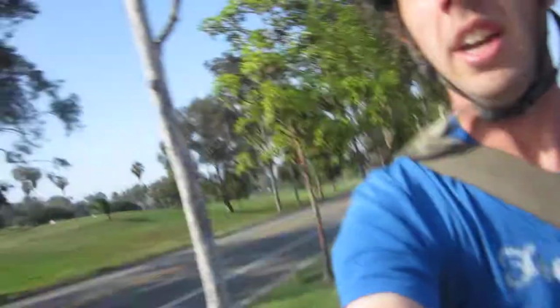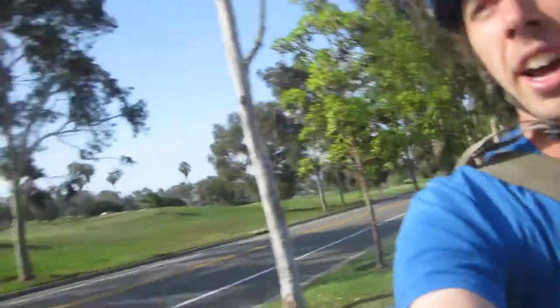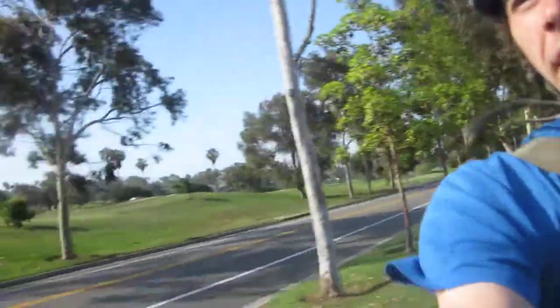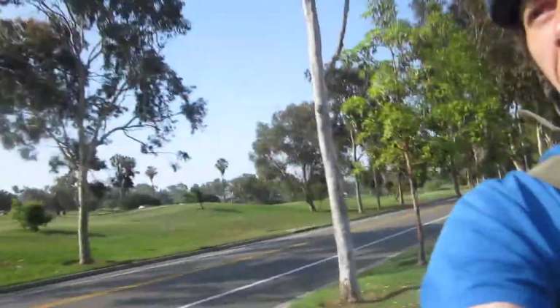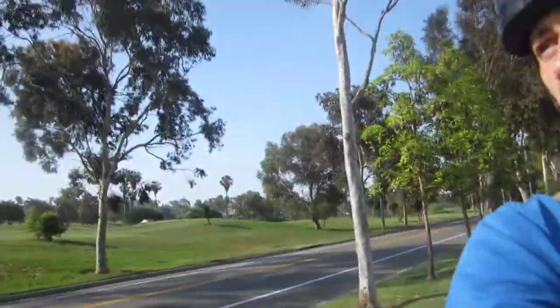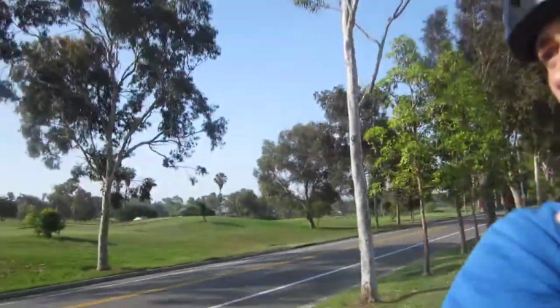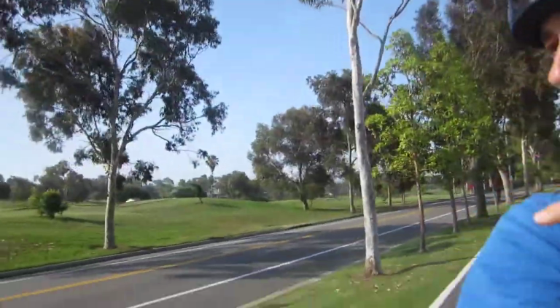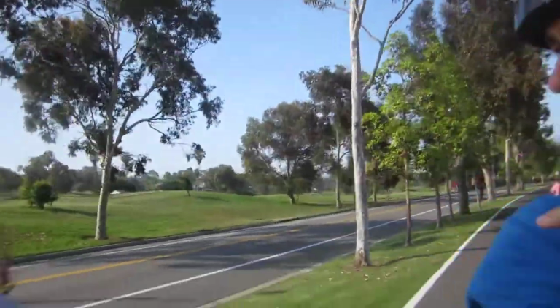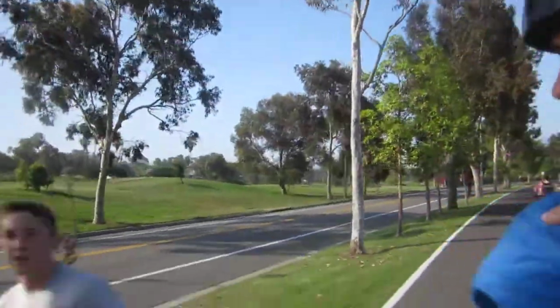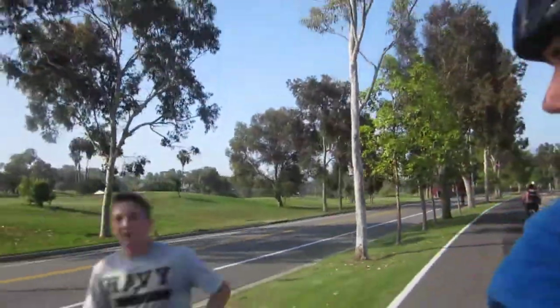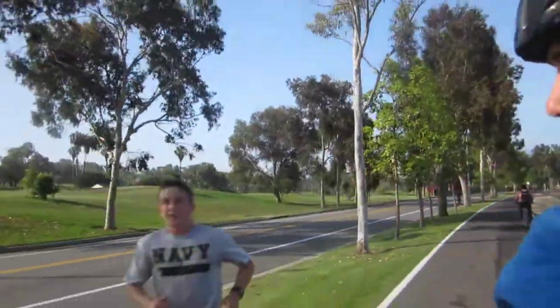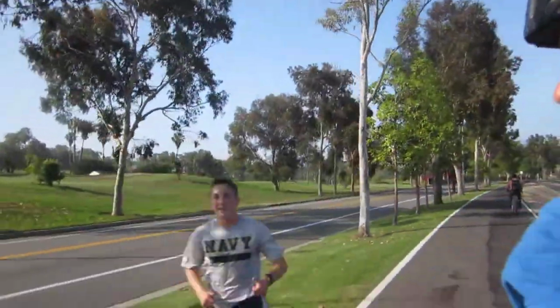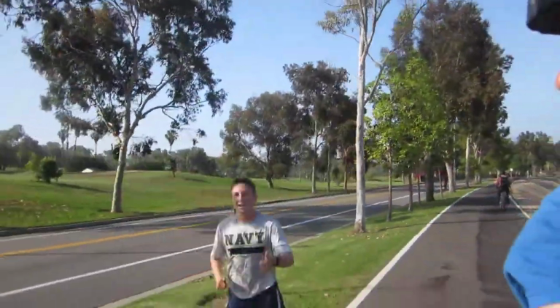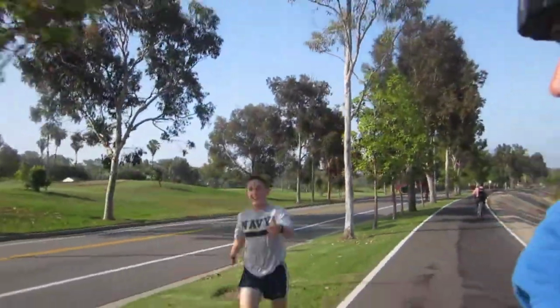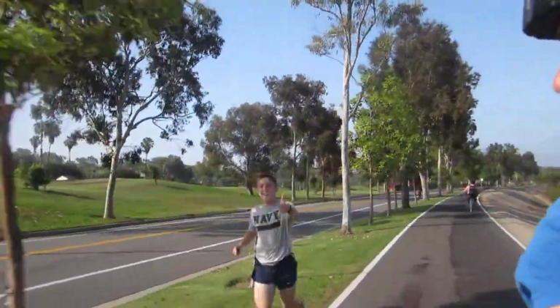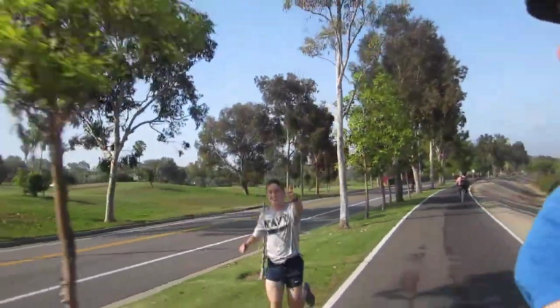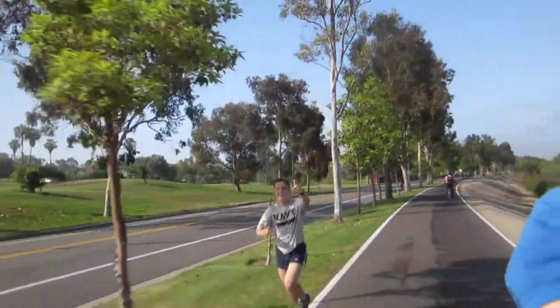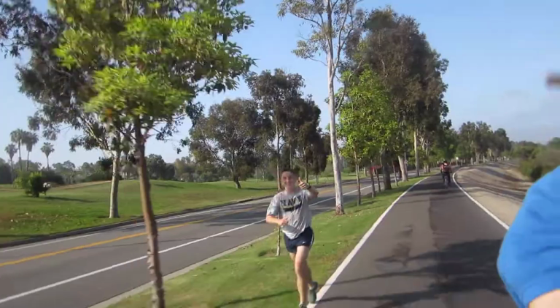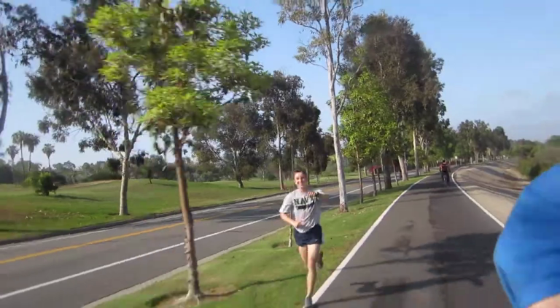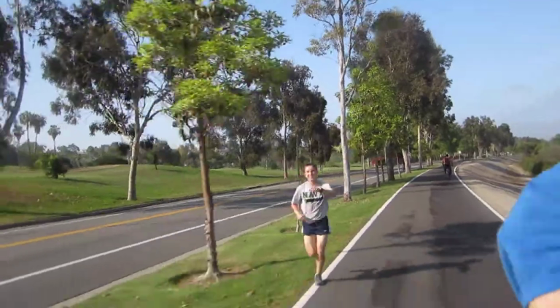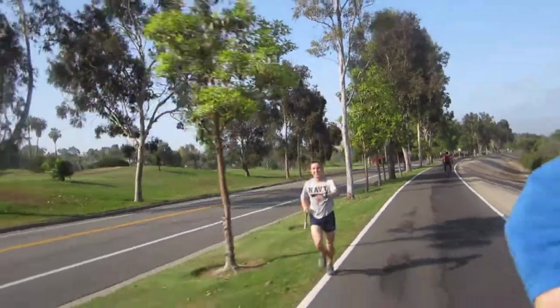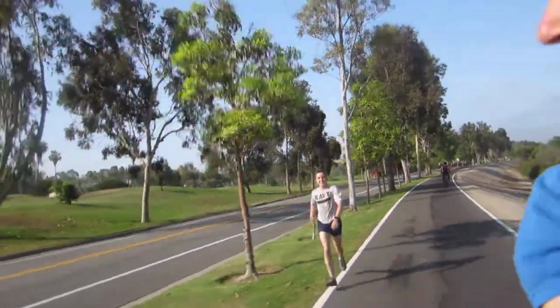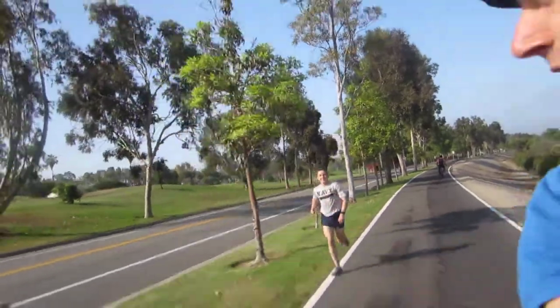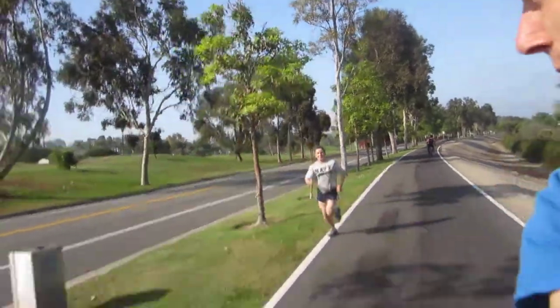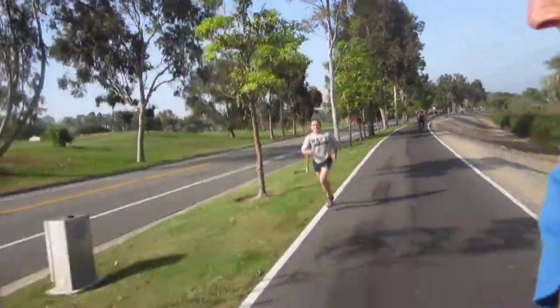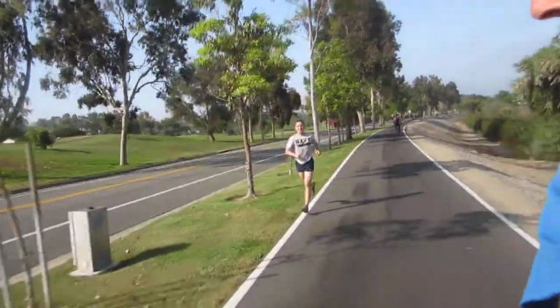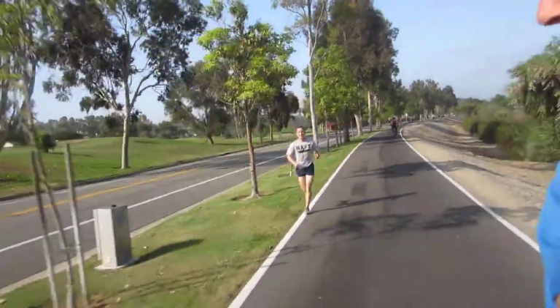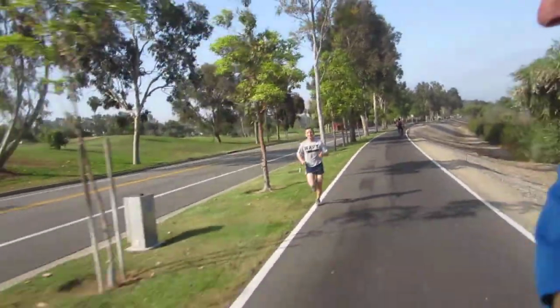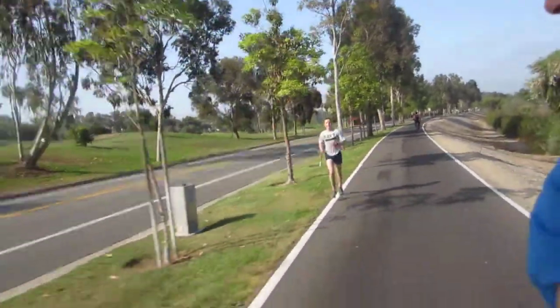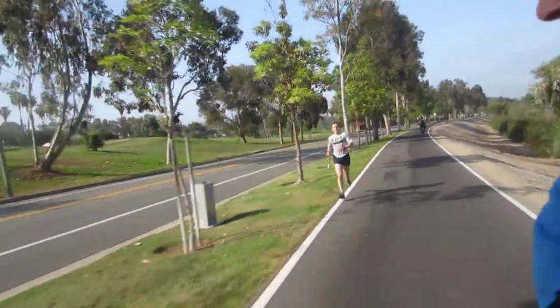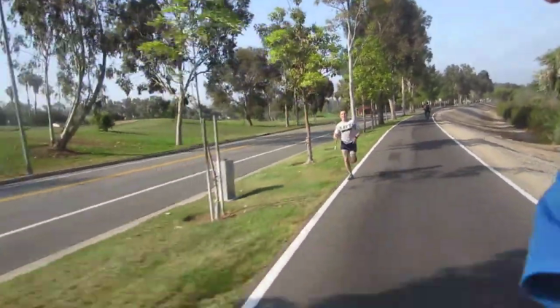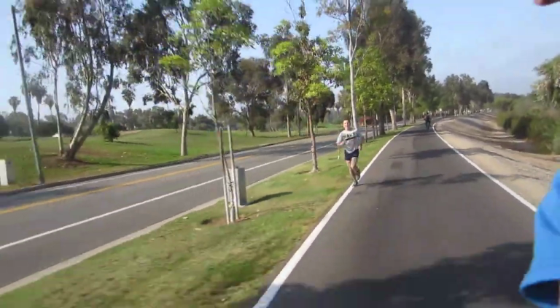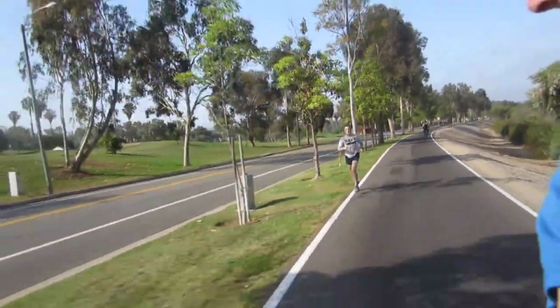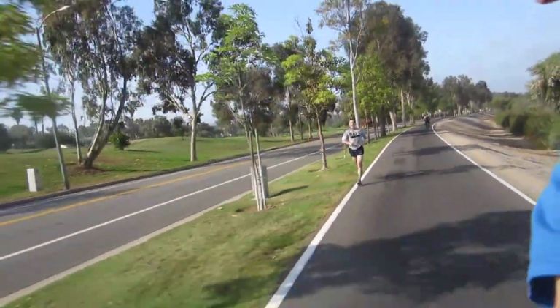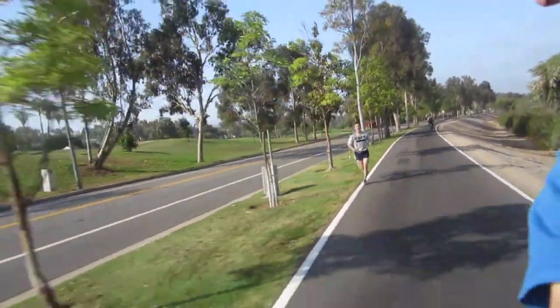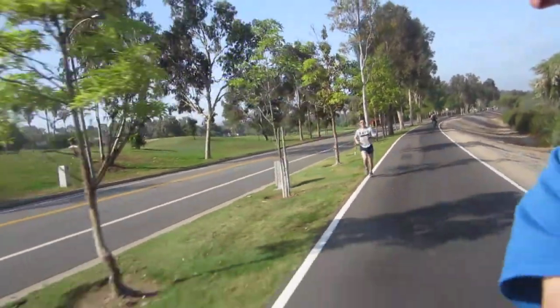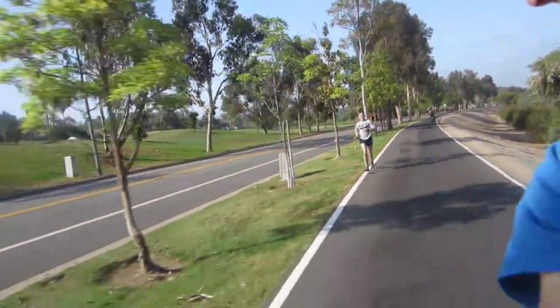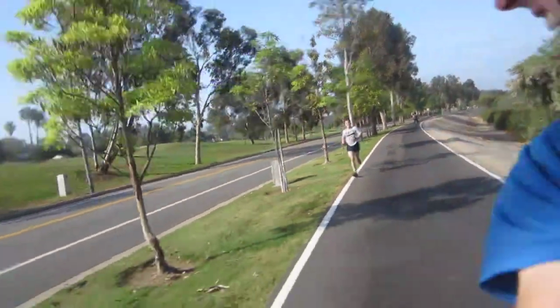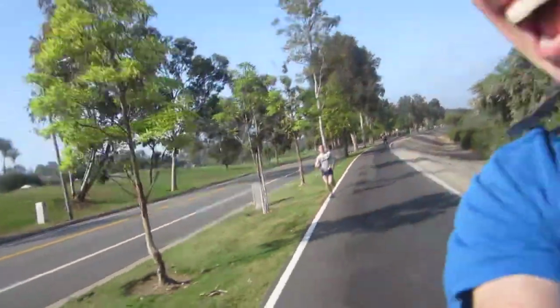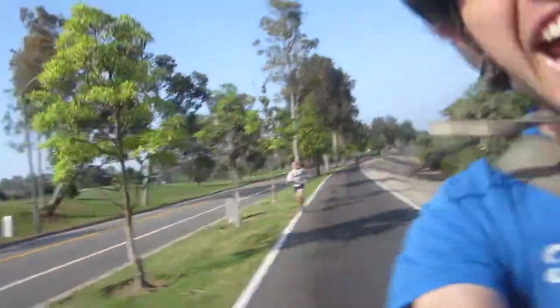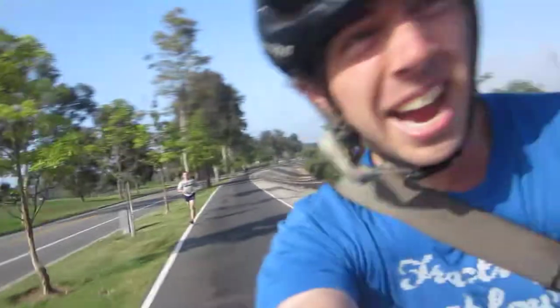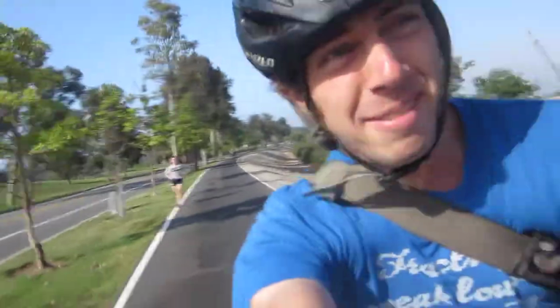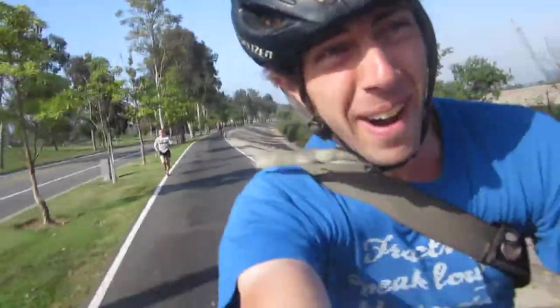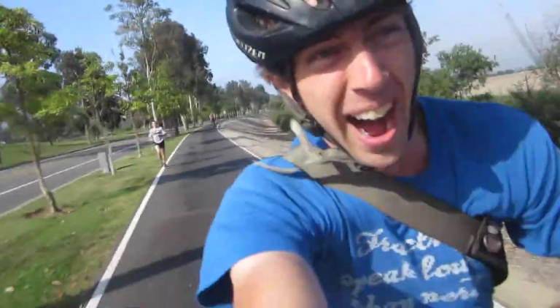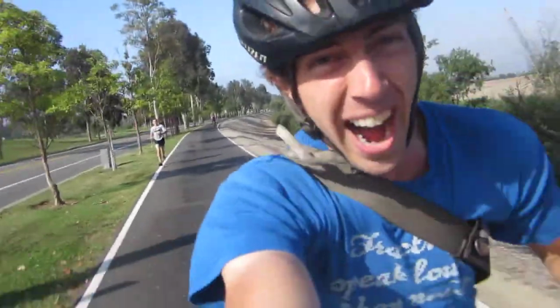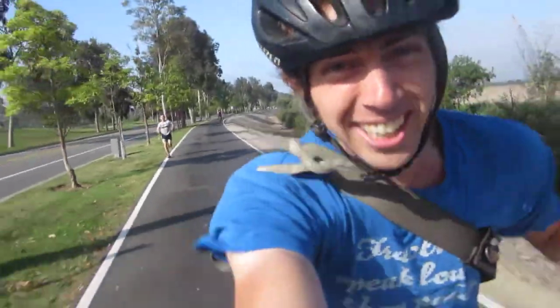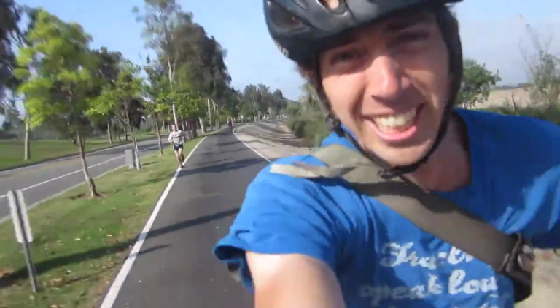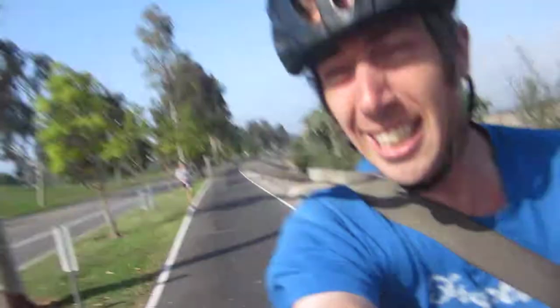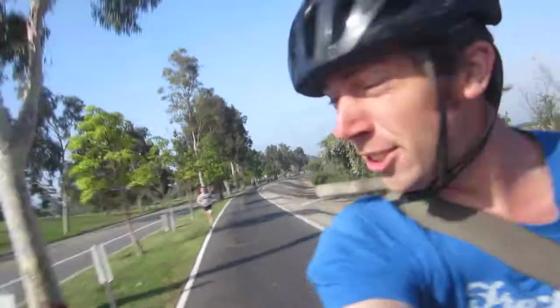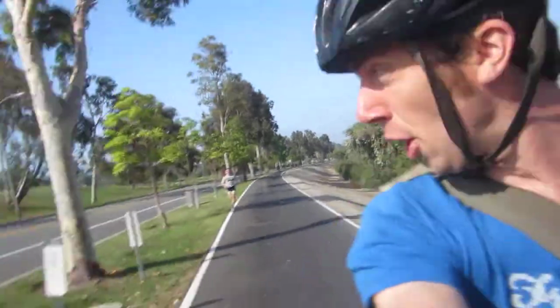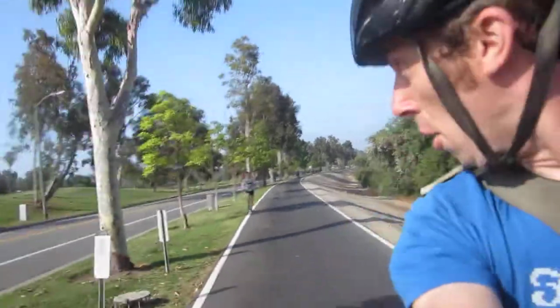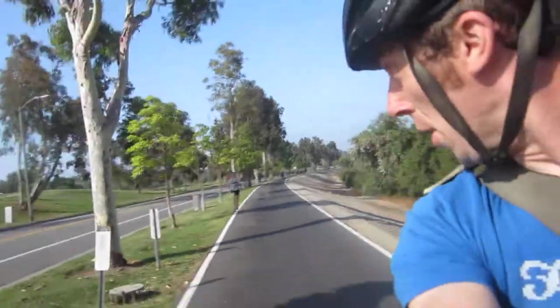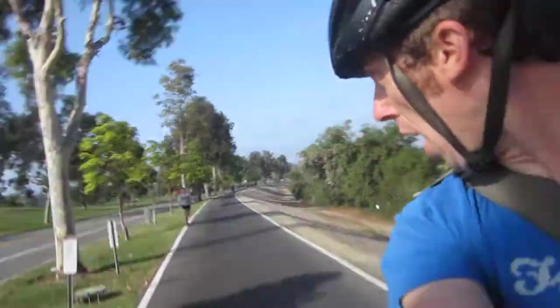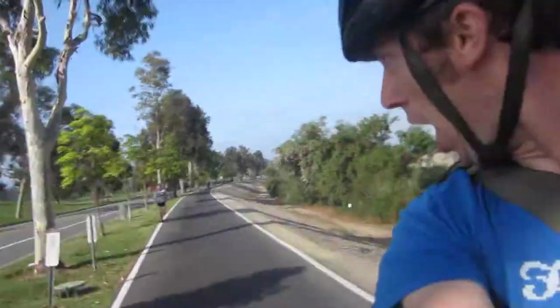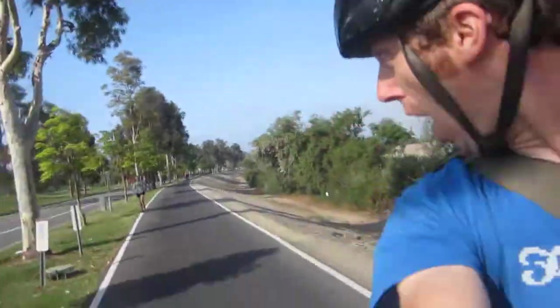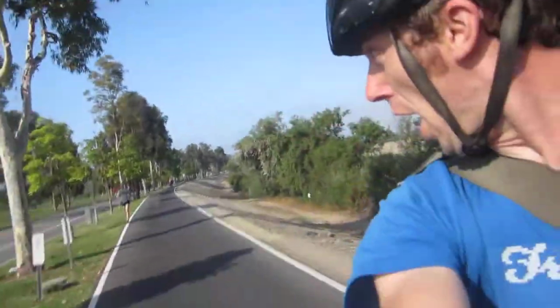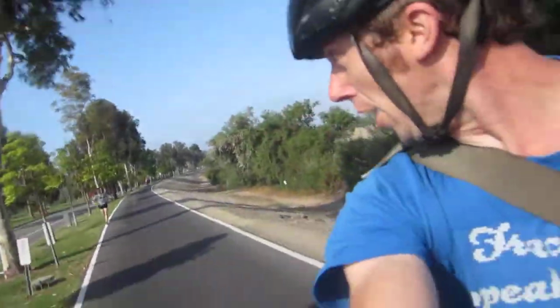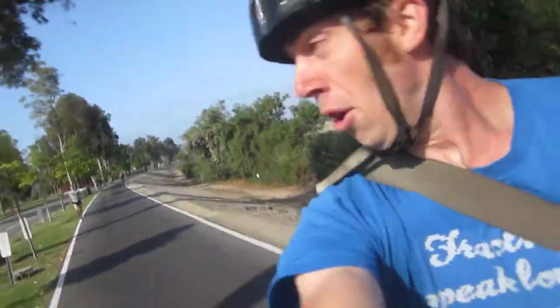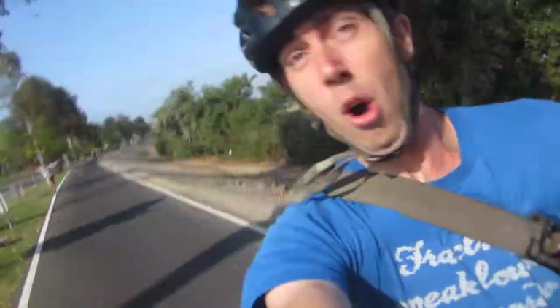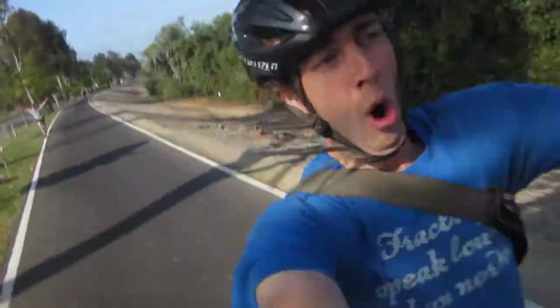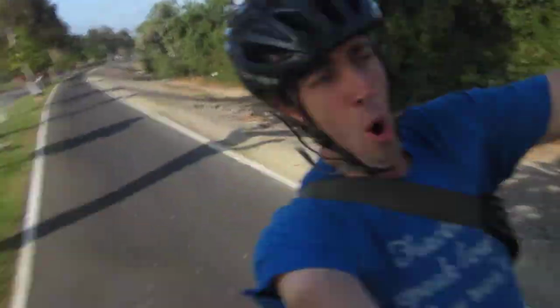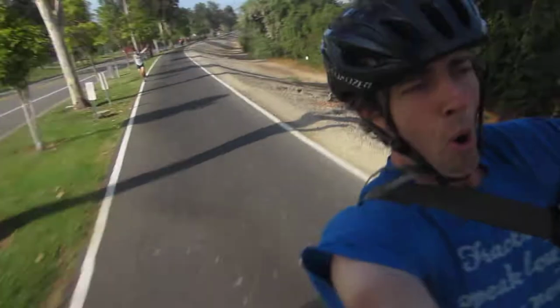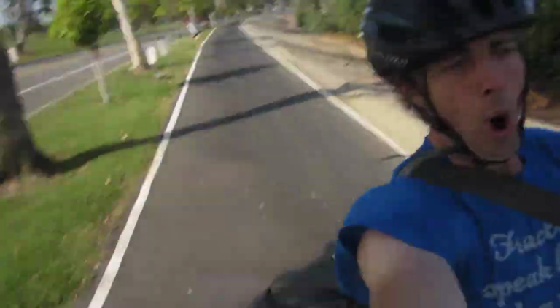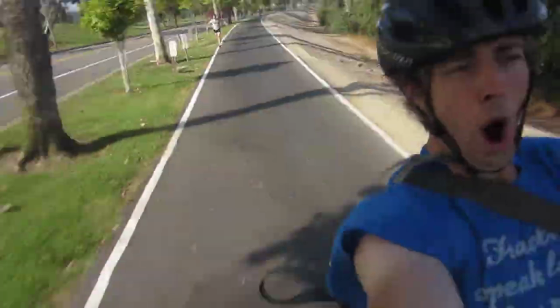Hey, how you doing? How long's your run? Eight miles. He's doing it!